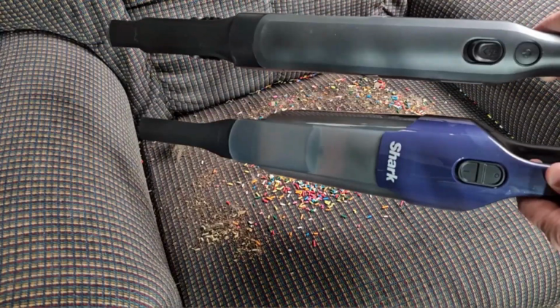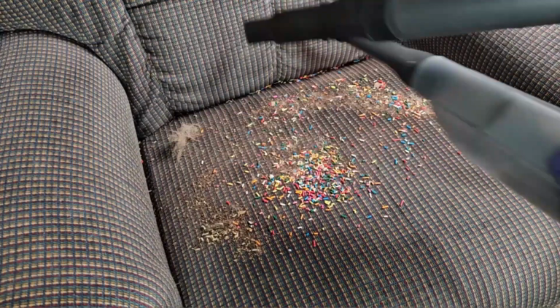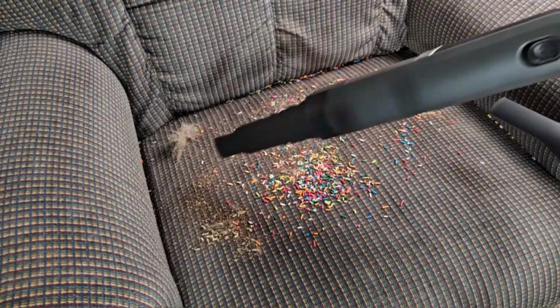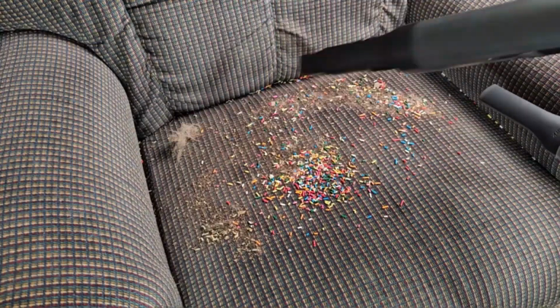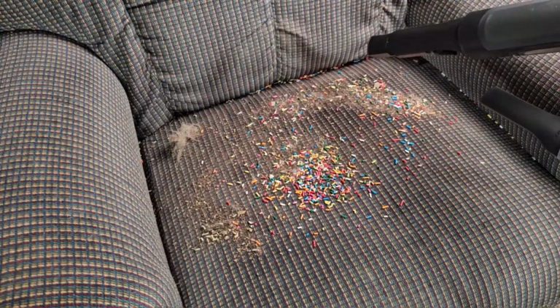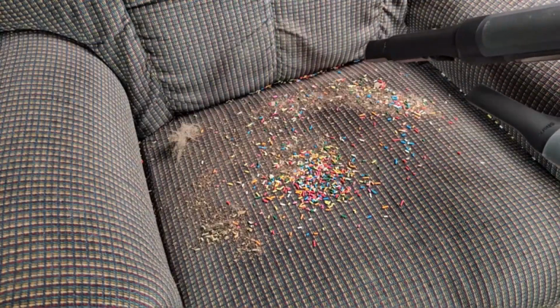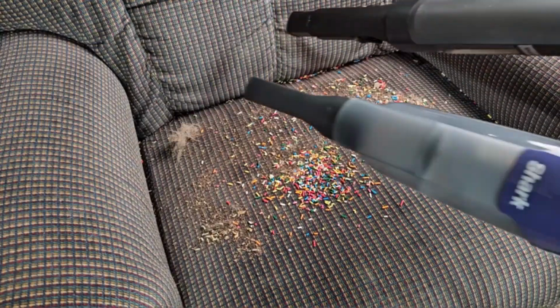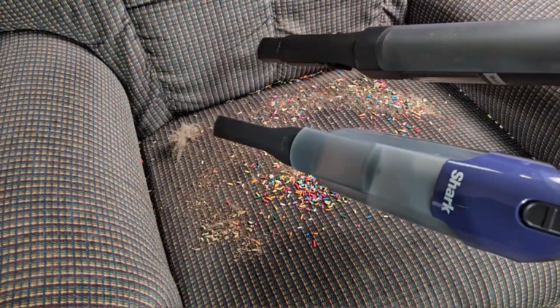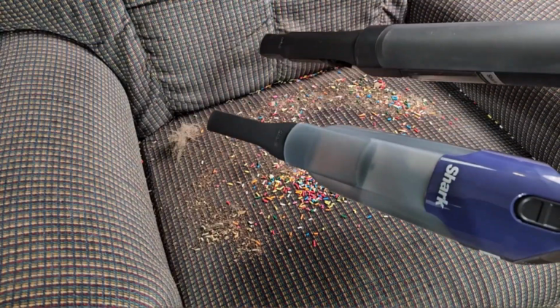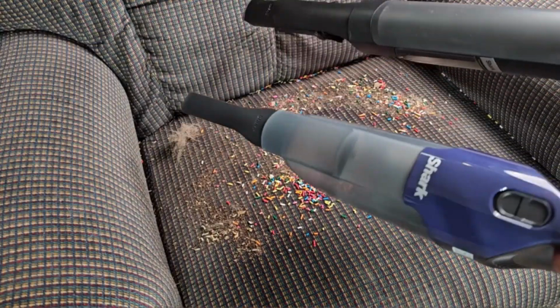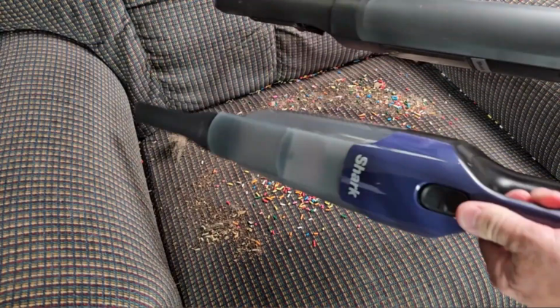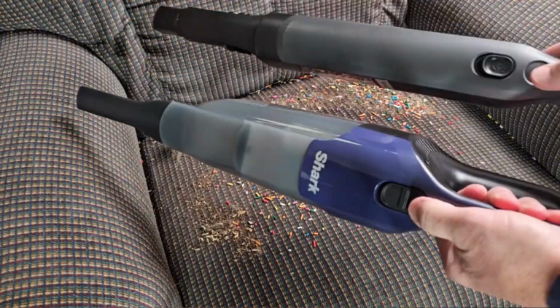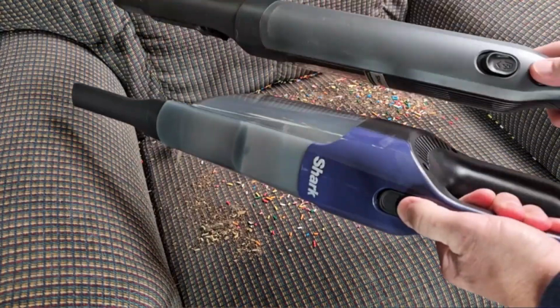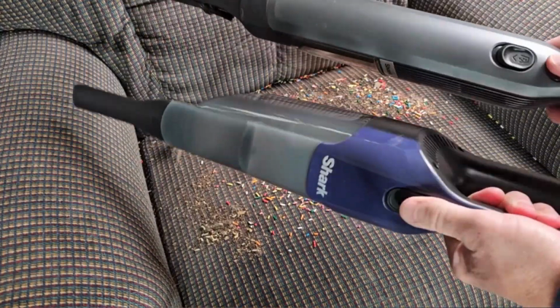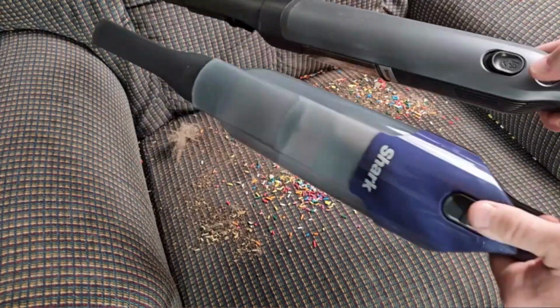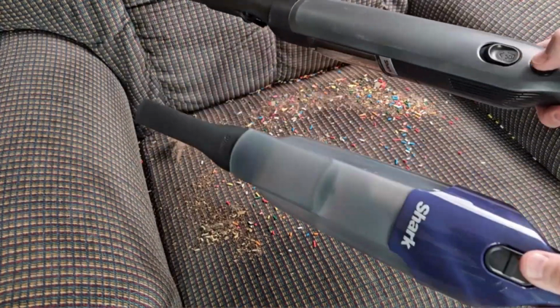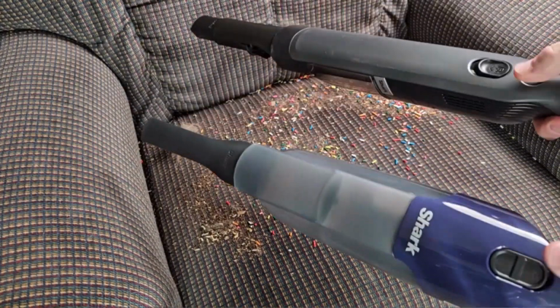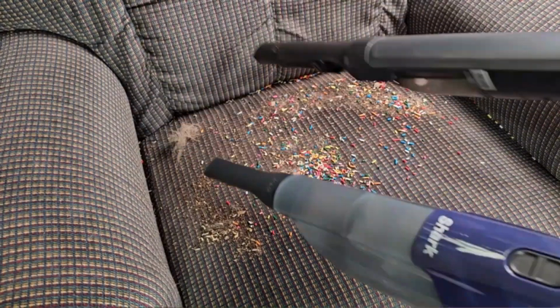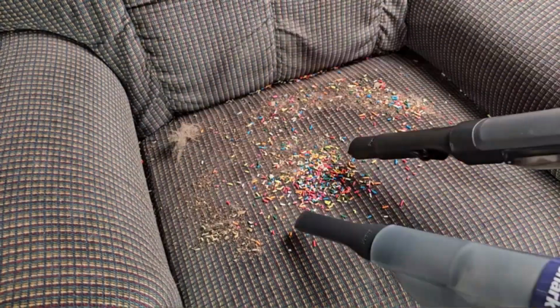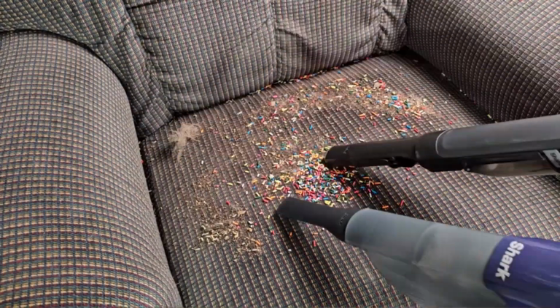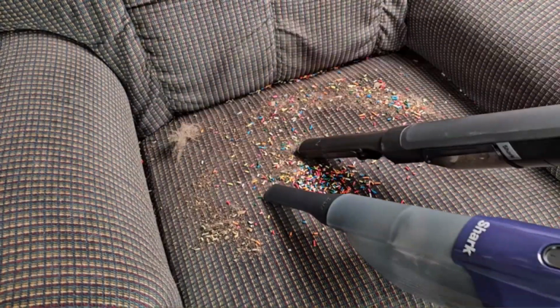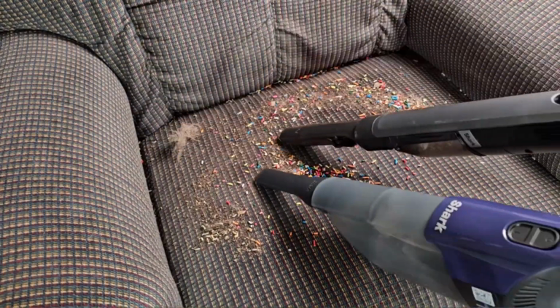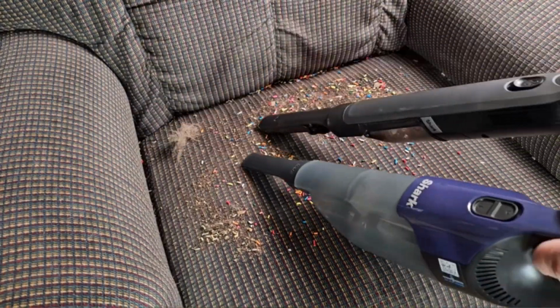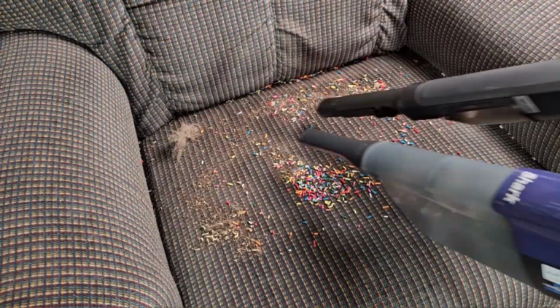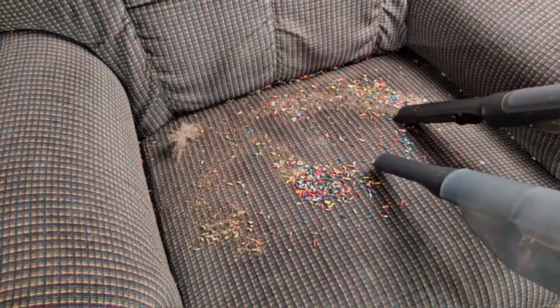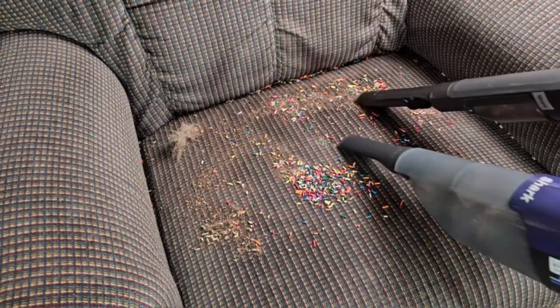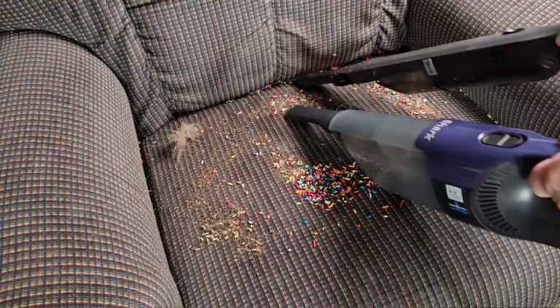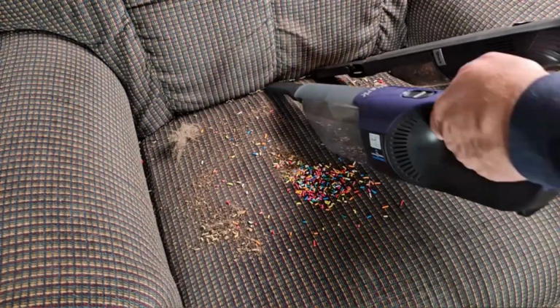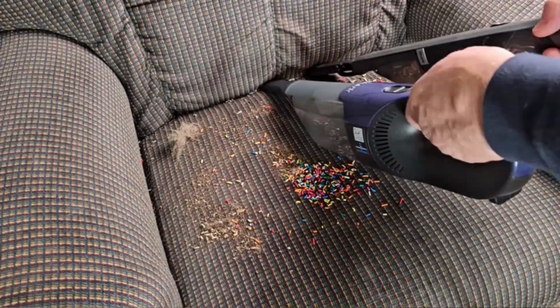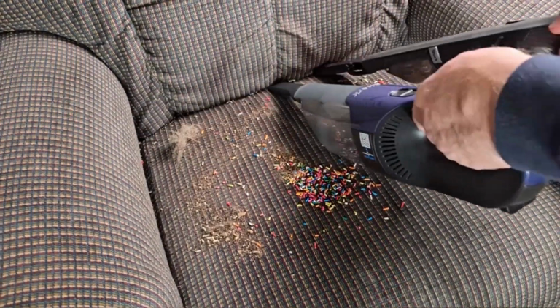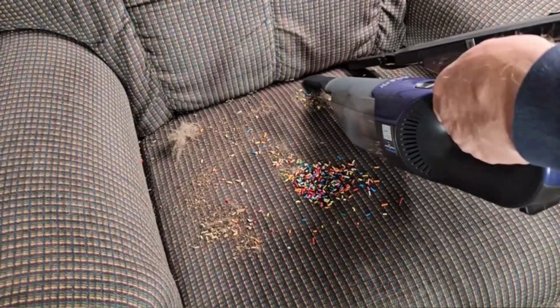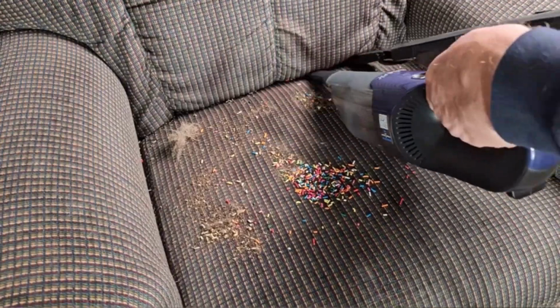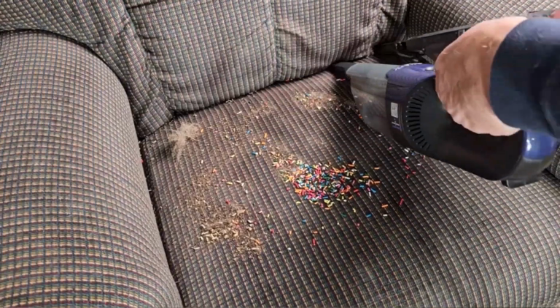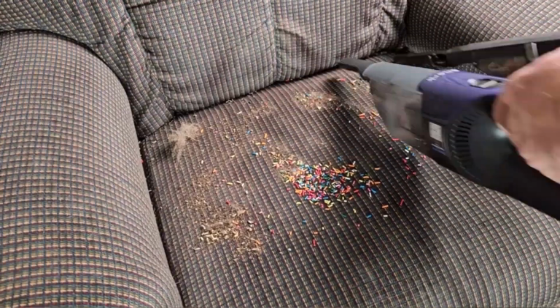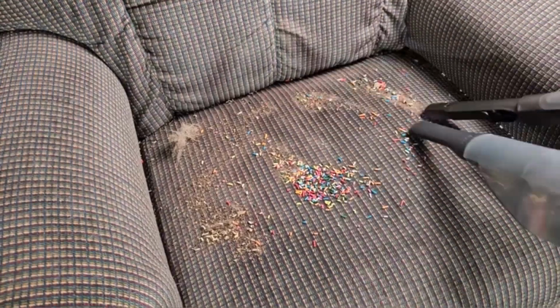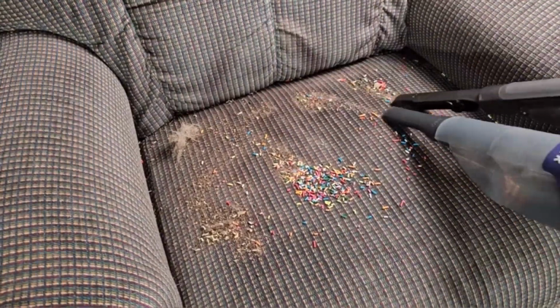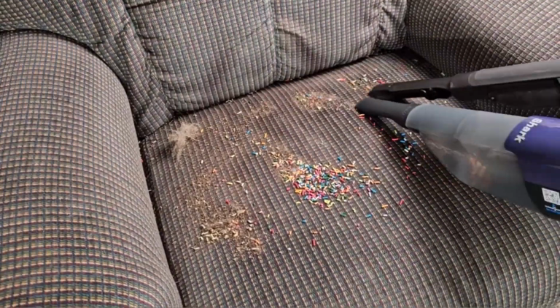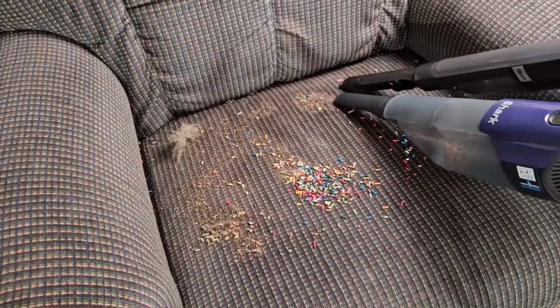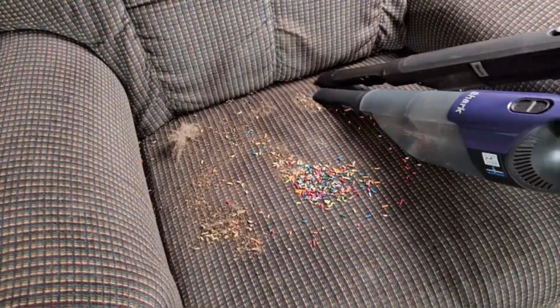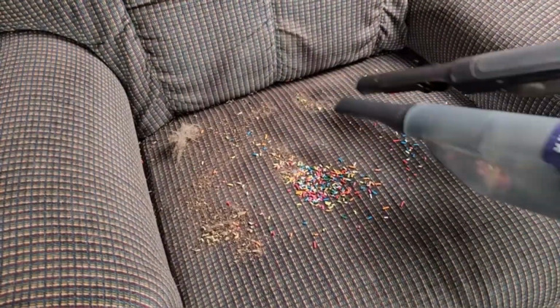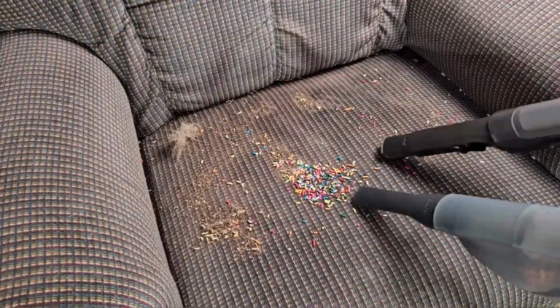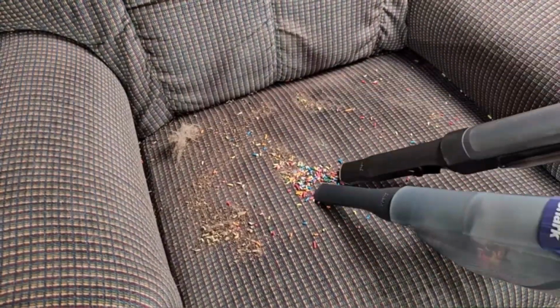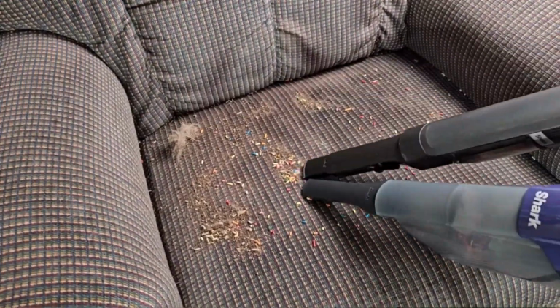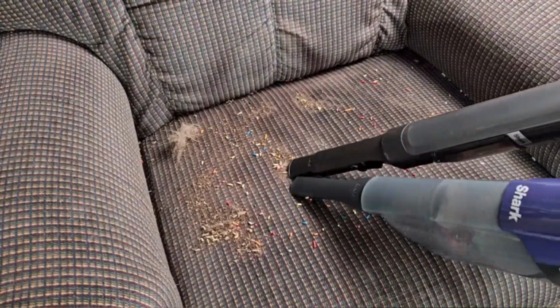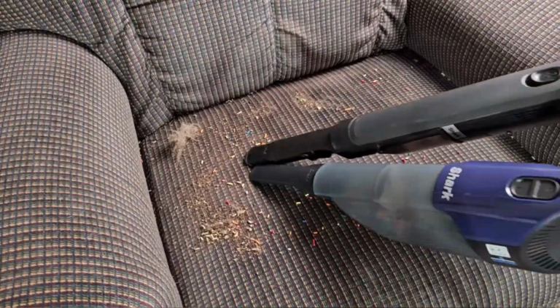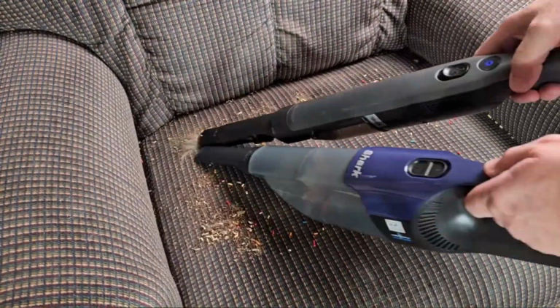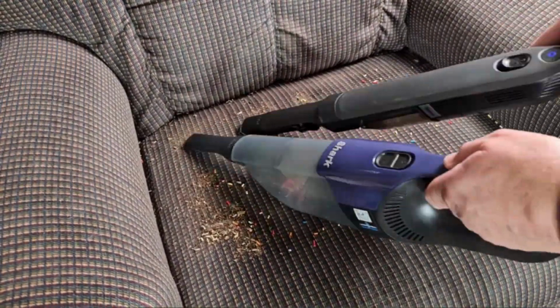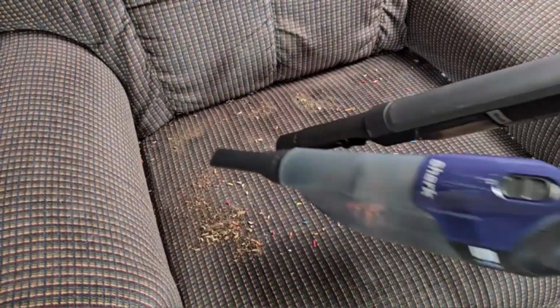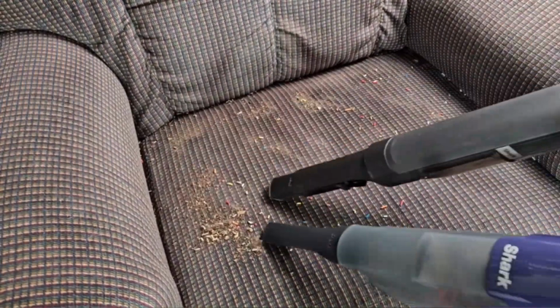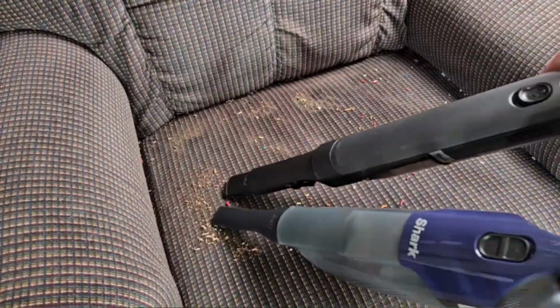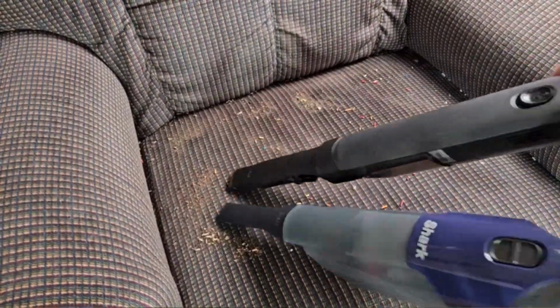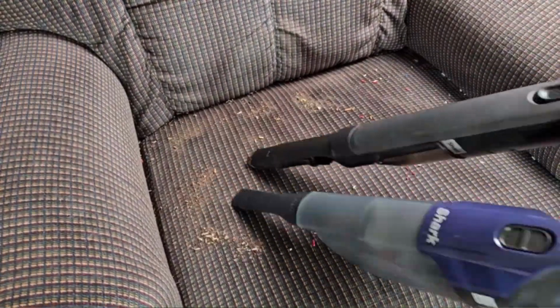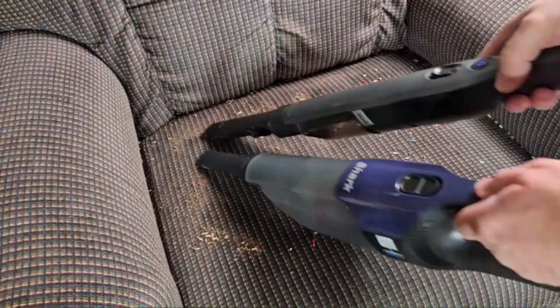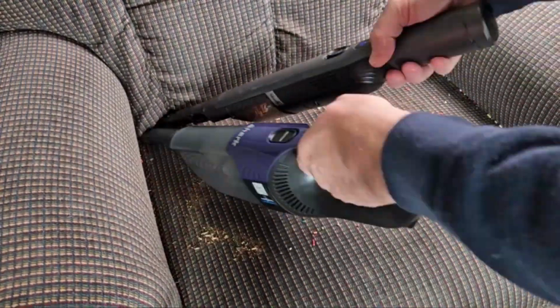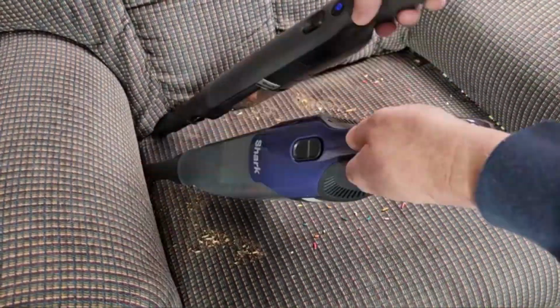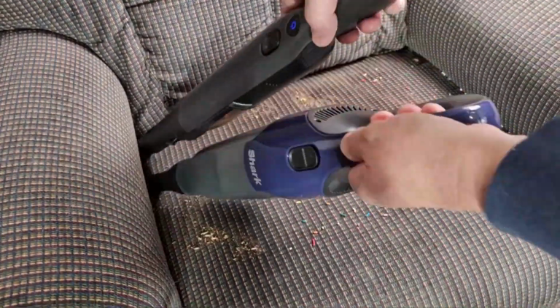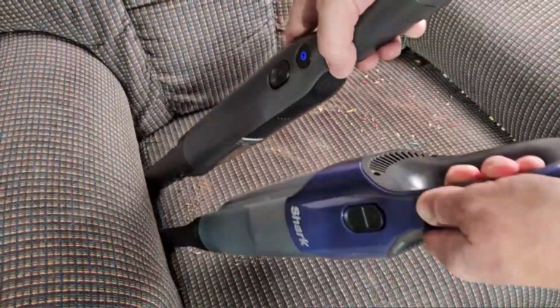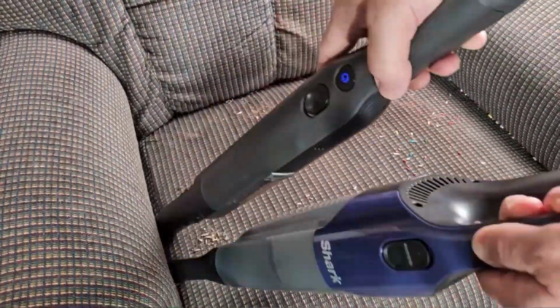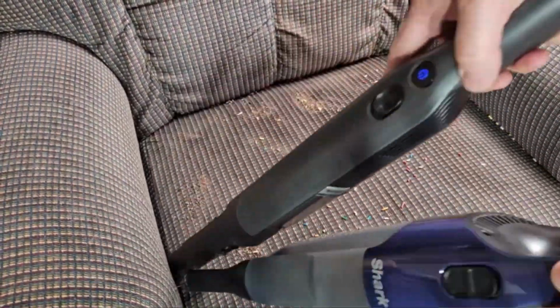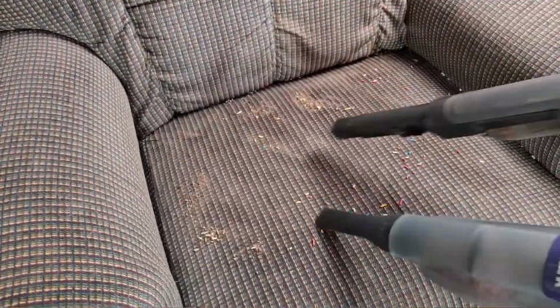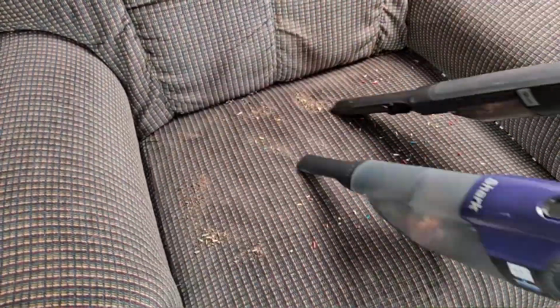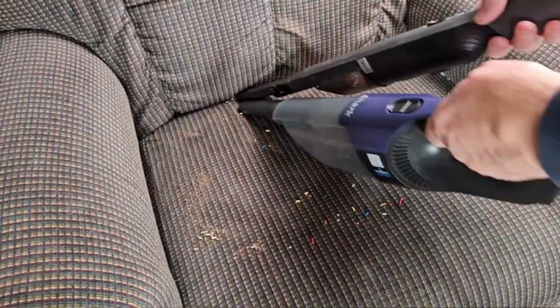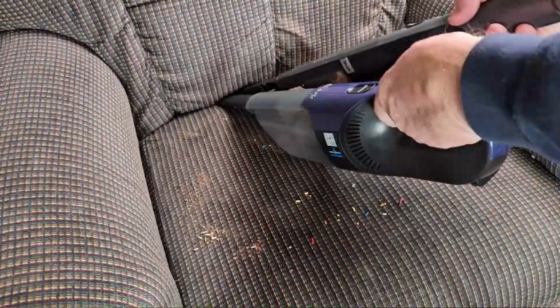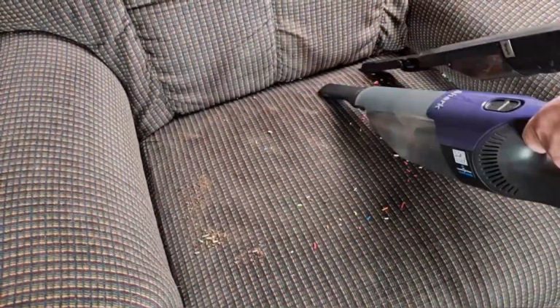The cordless nature of this handheld vacuum provides unparalleled convenience, allowing users to move freely without restriction.